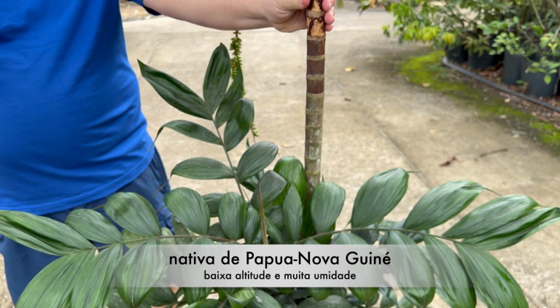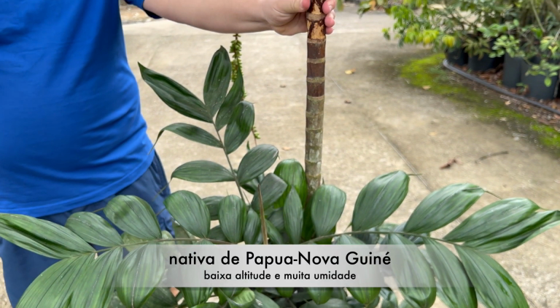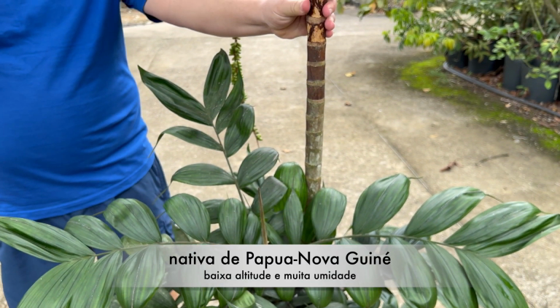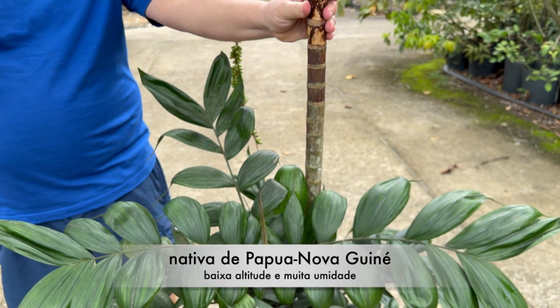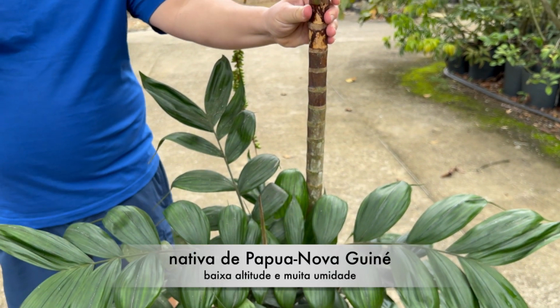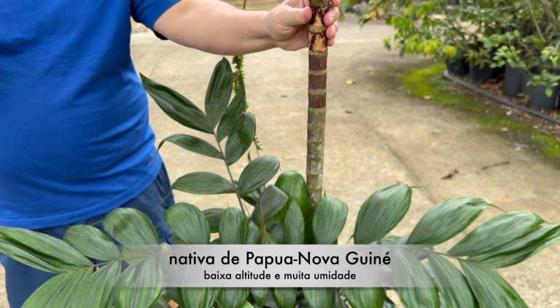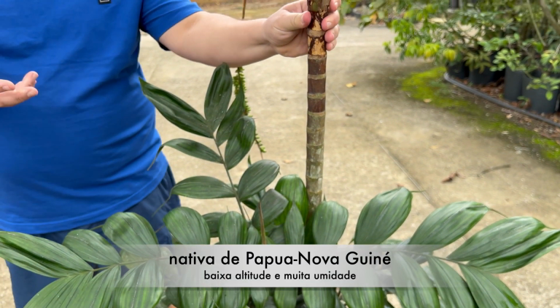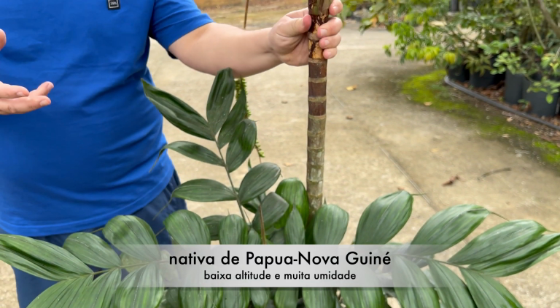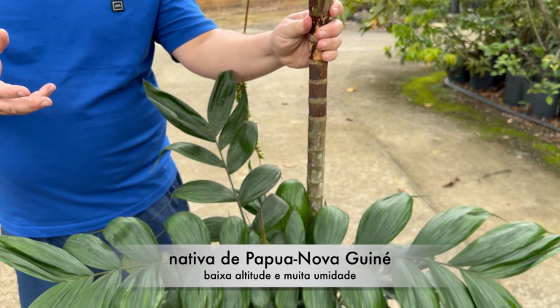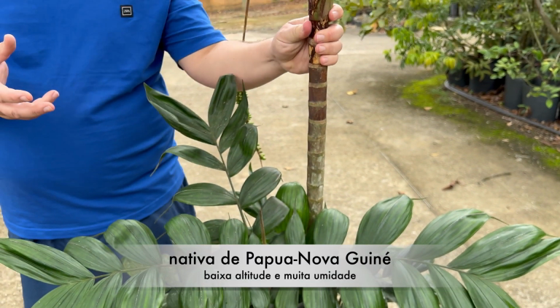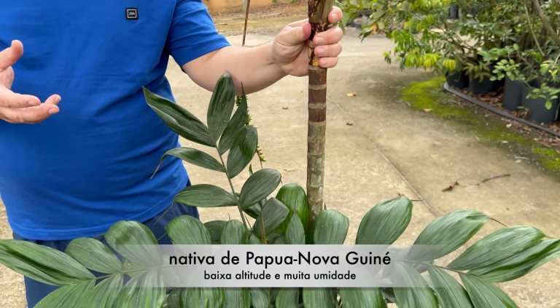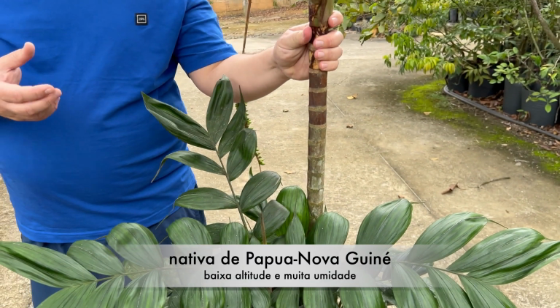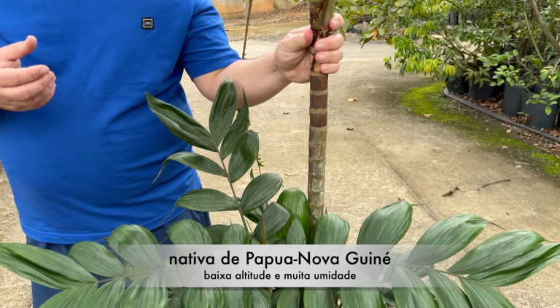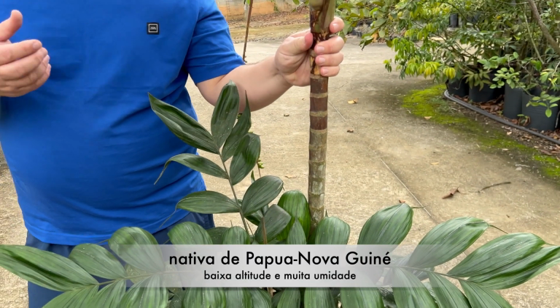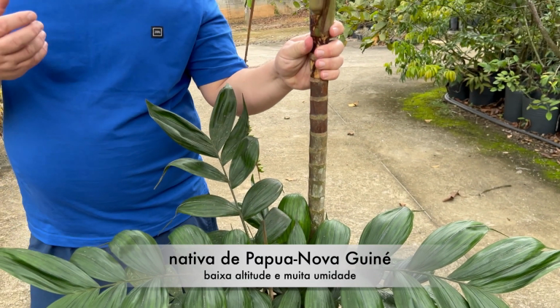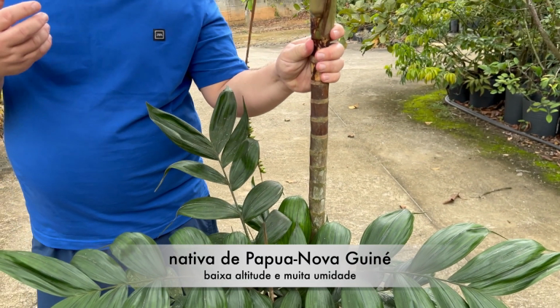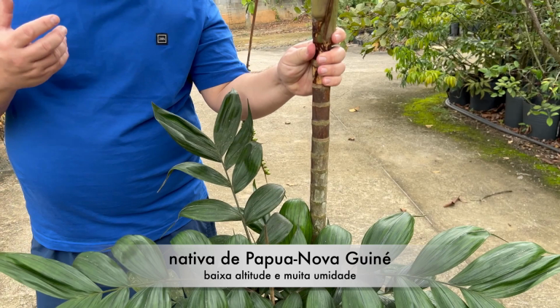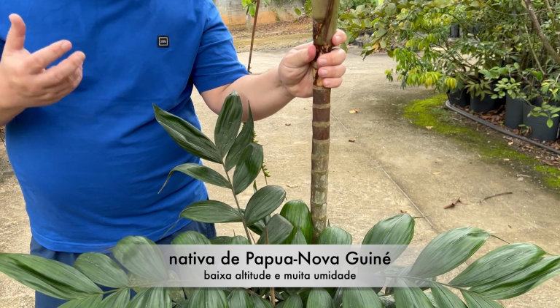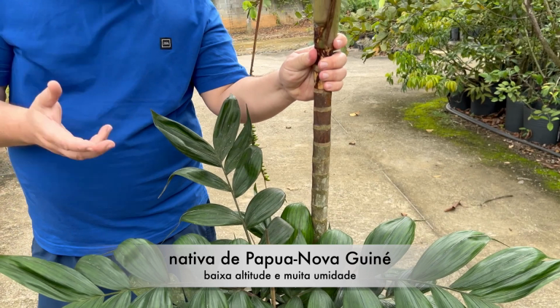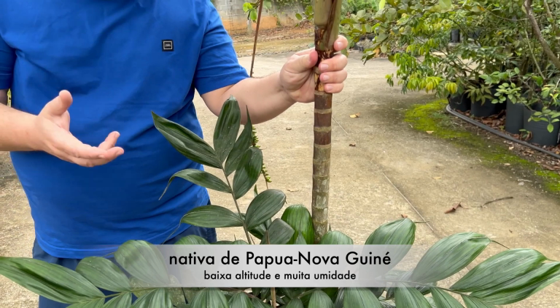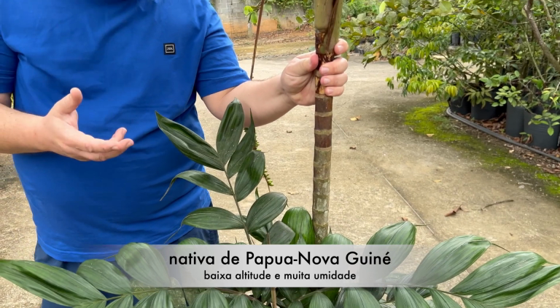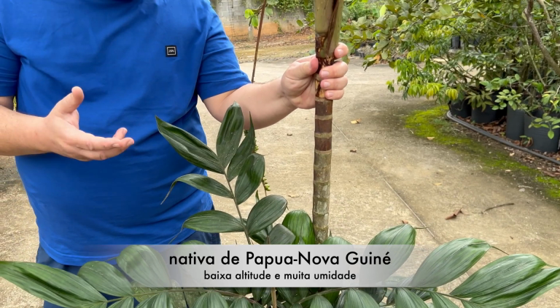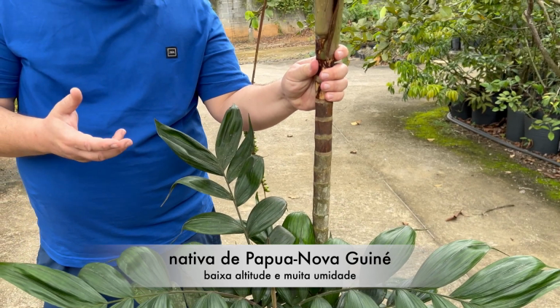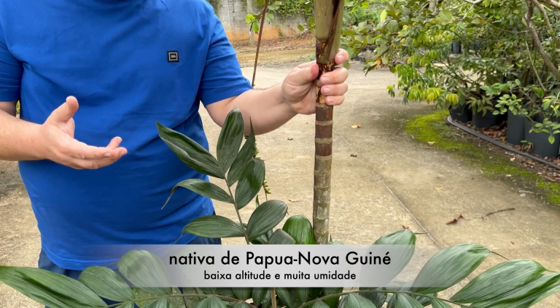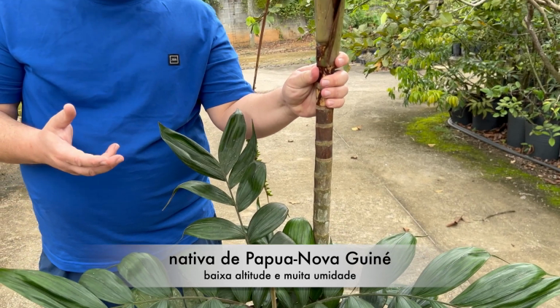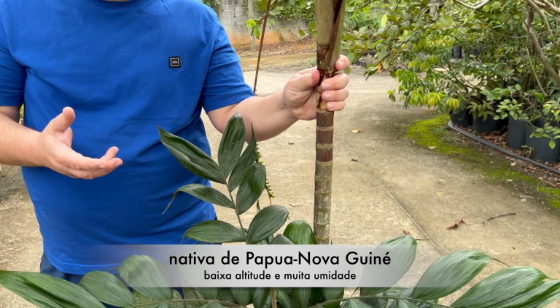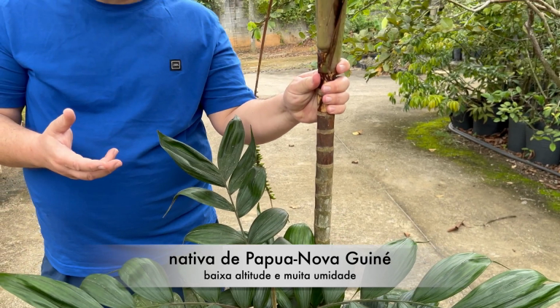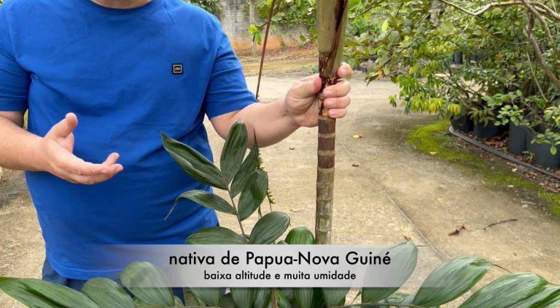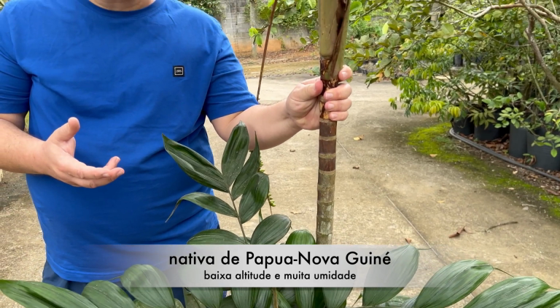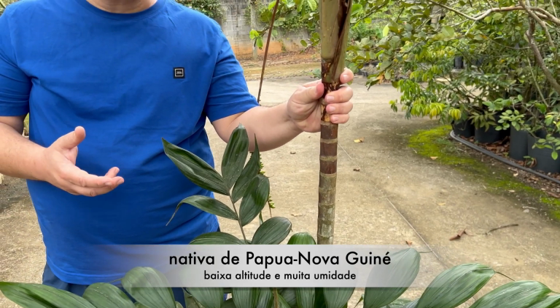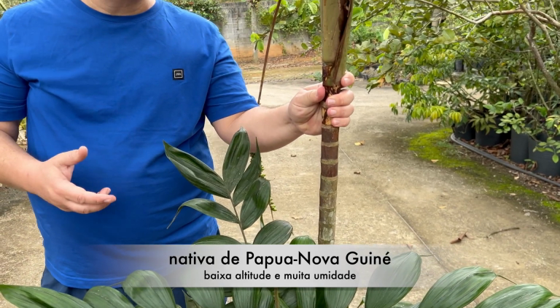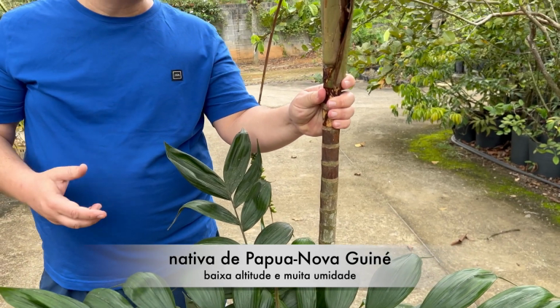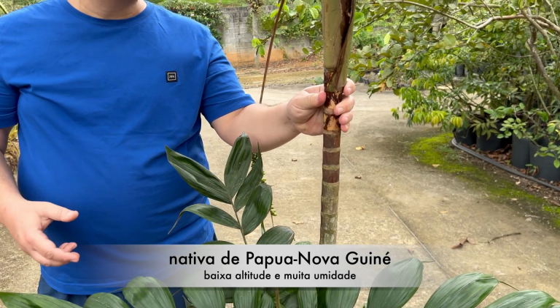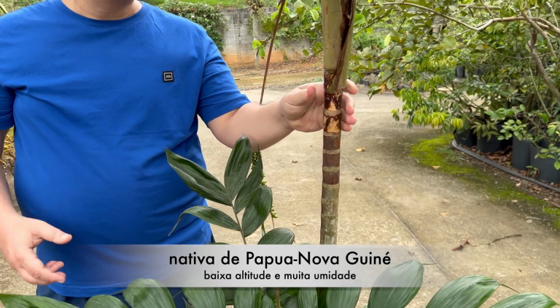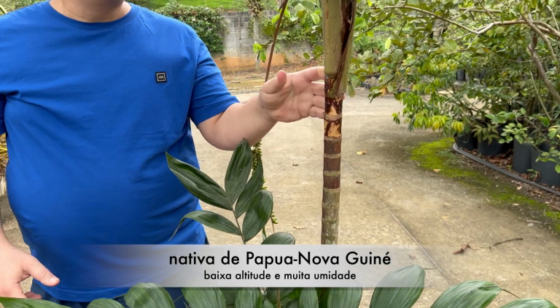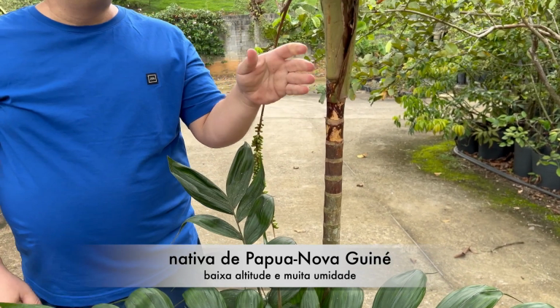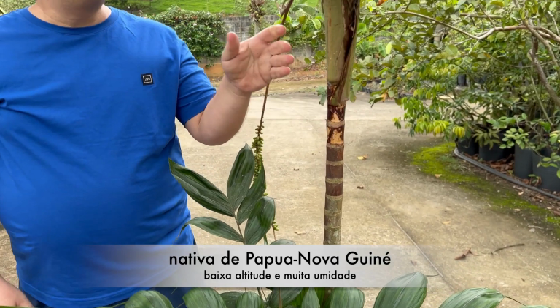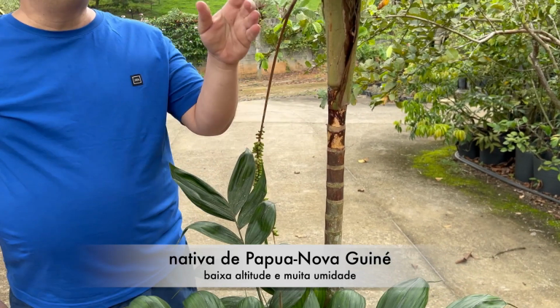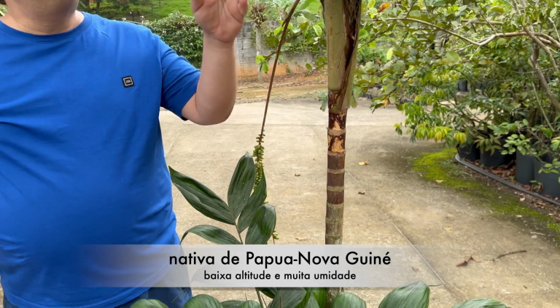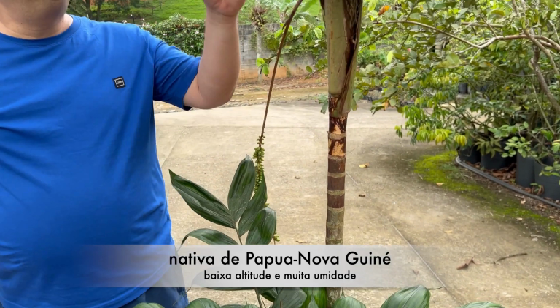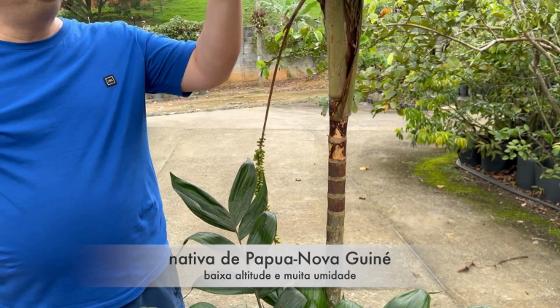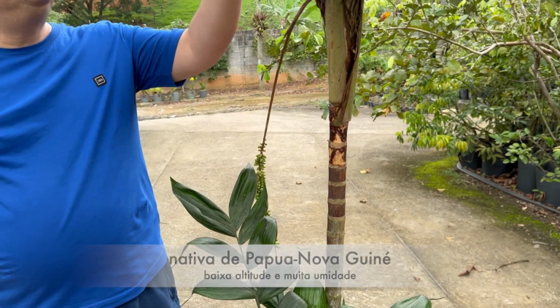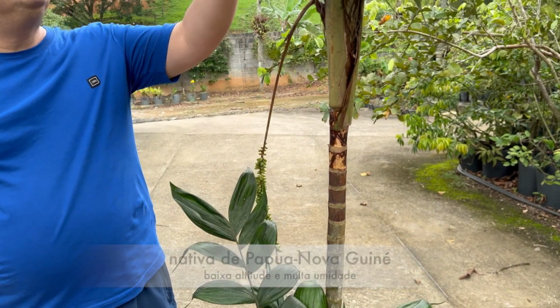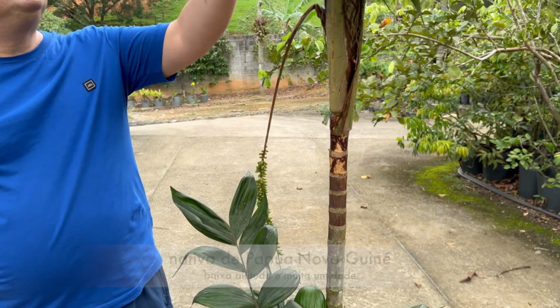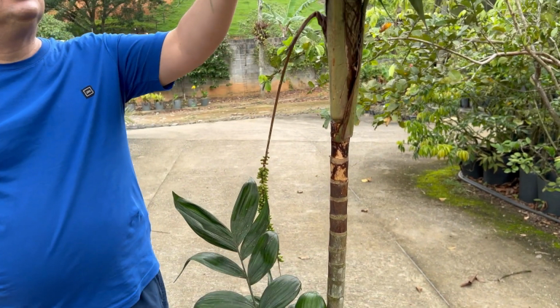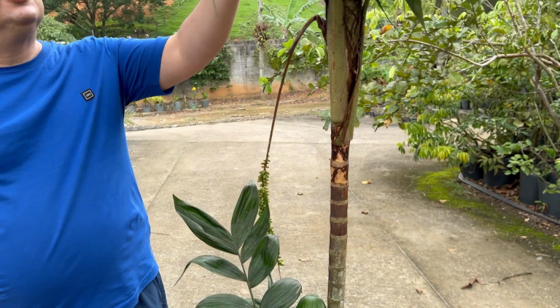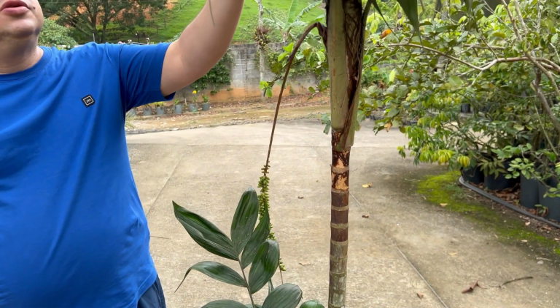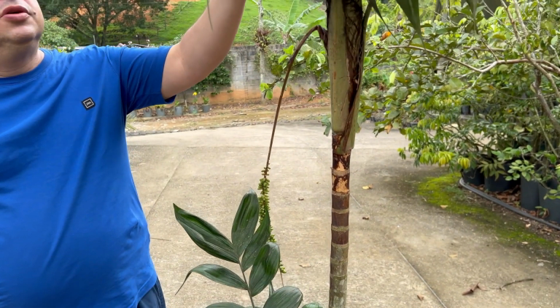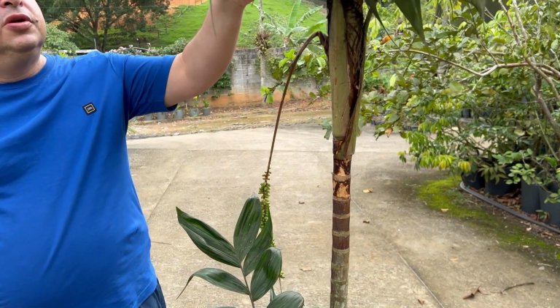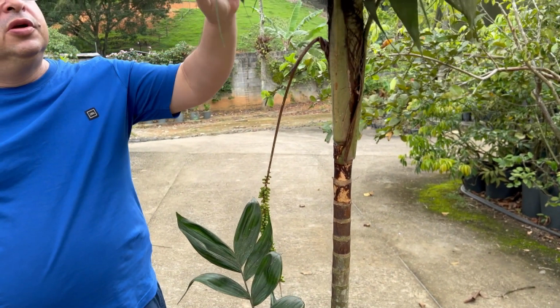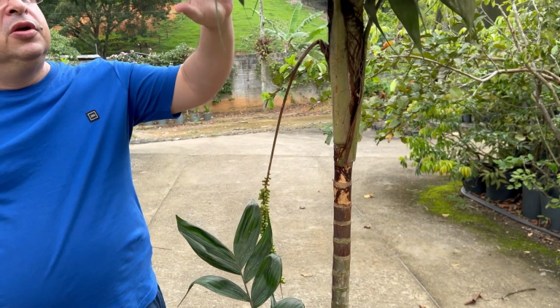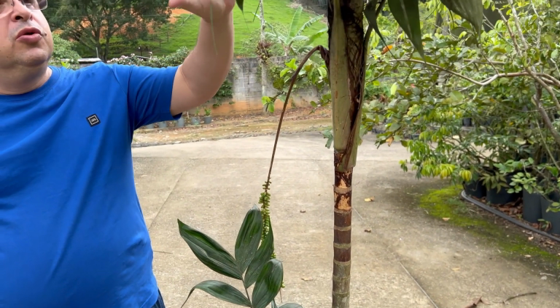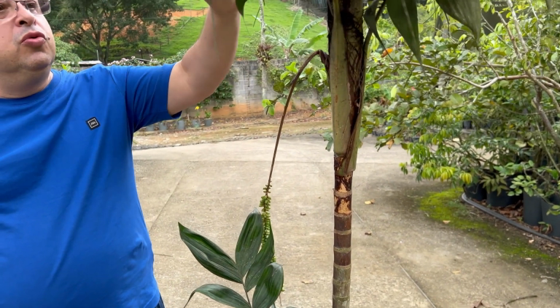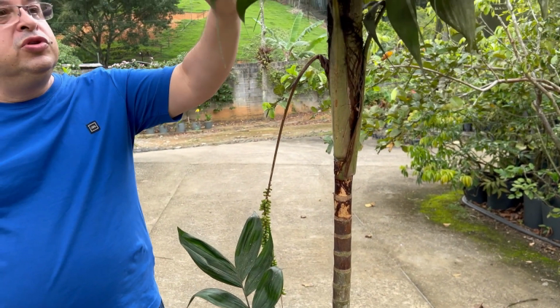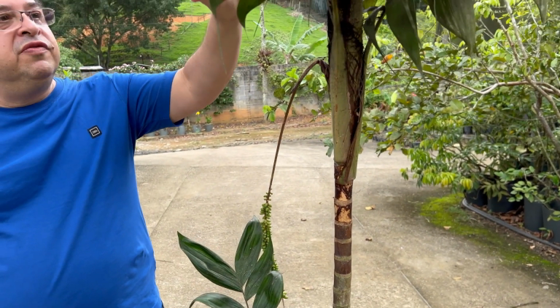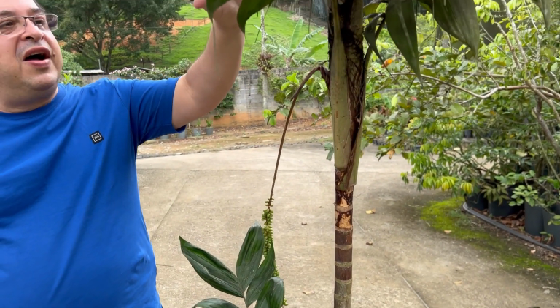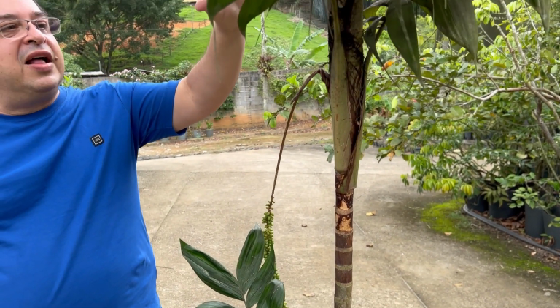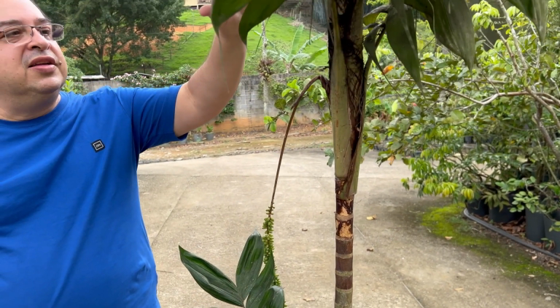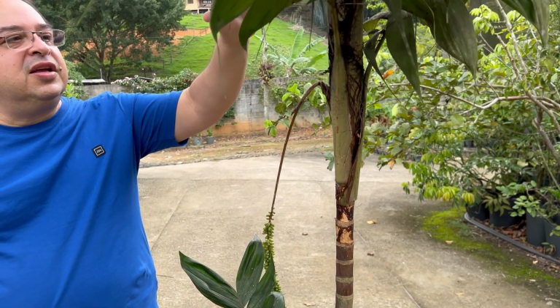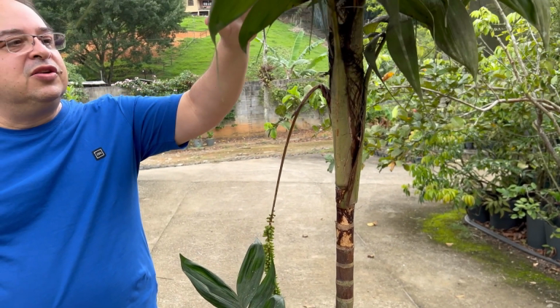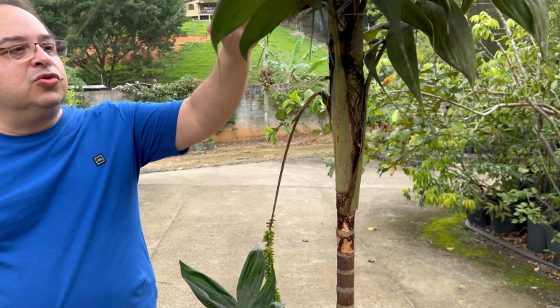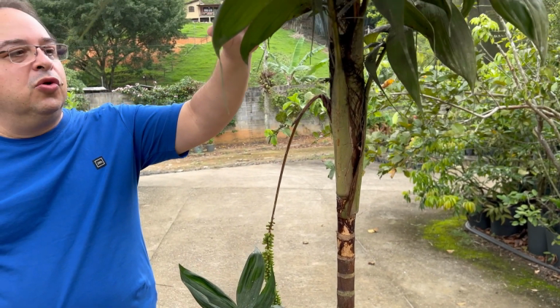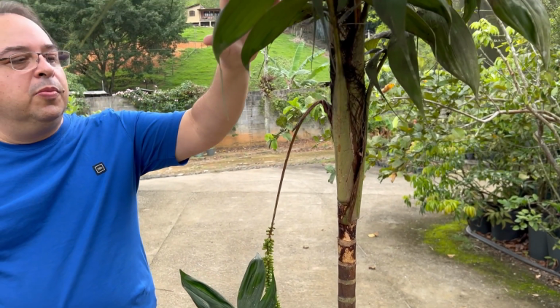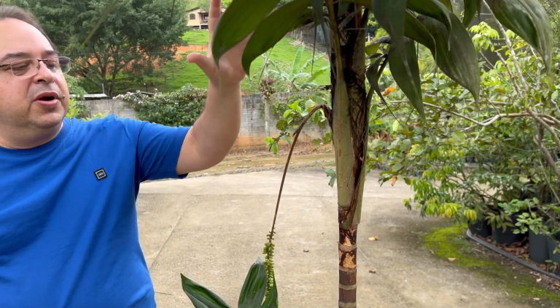Essa espécie é nativa de Papua Nova Guiné, em florestas de baixa altitude, muito úmidas, cultivadas à sombra.